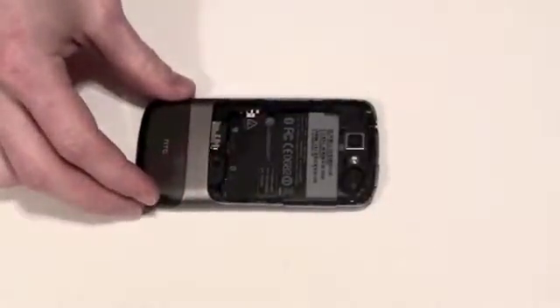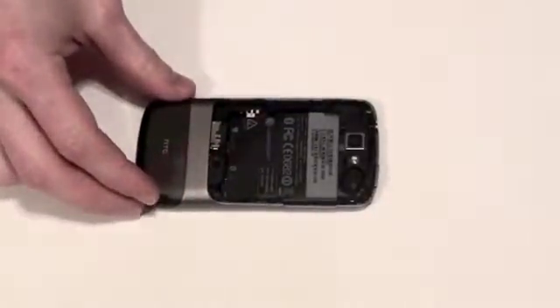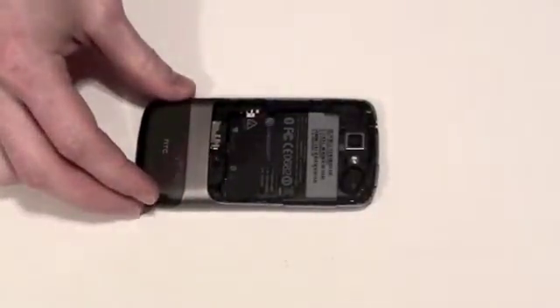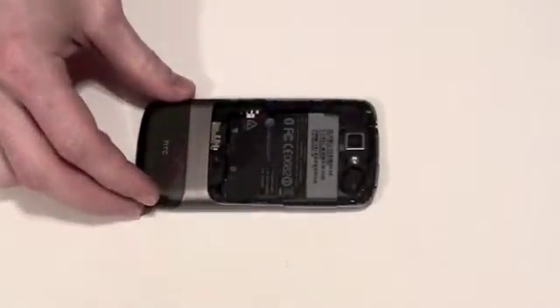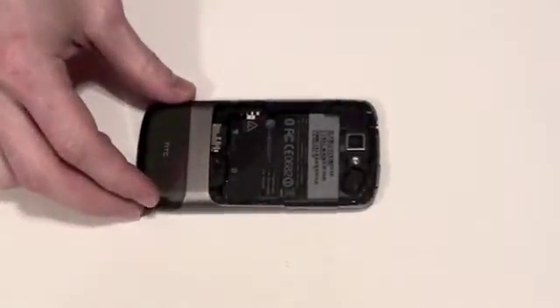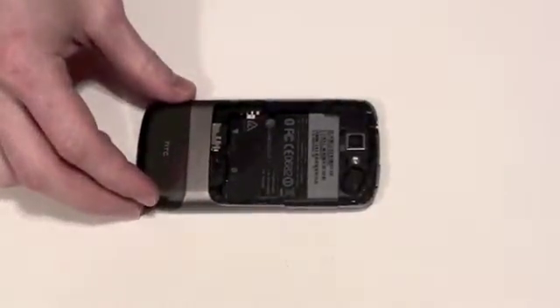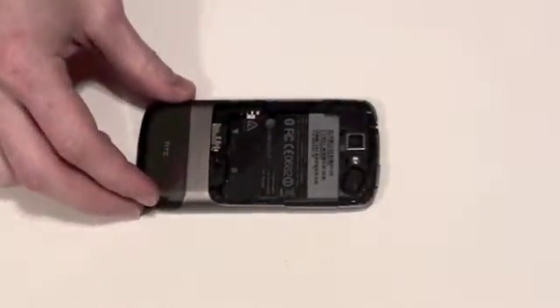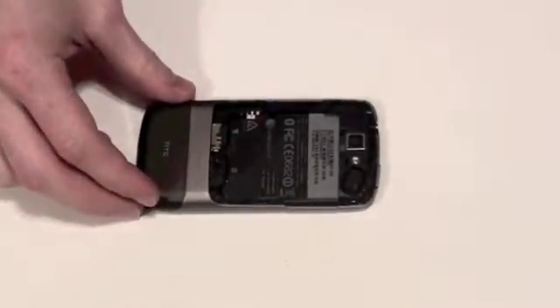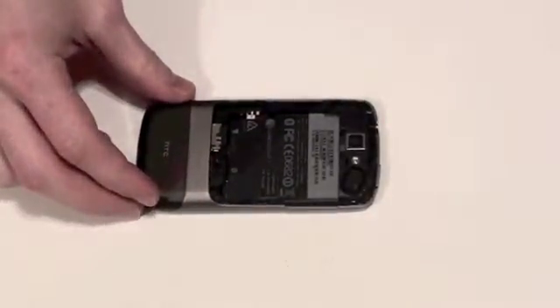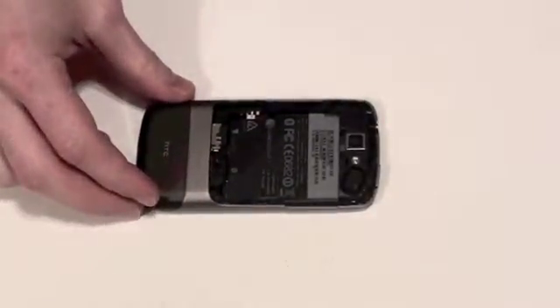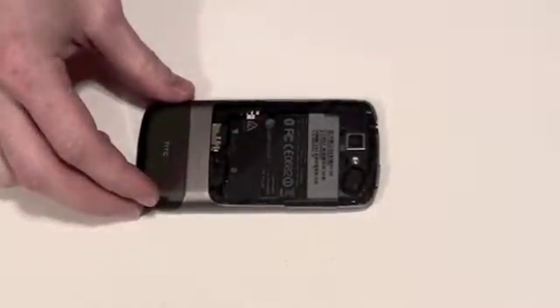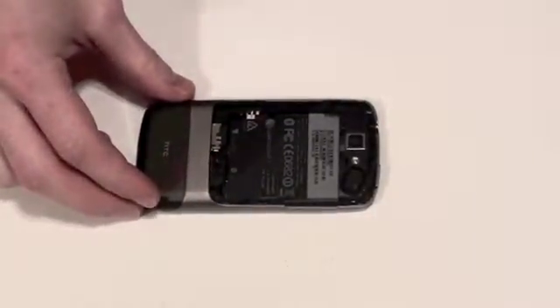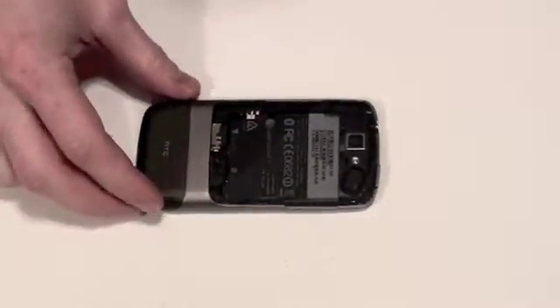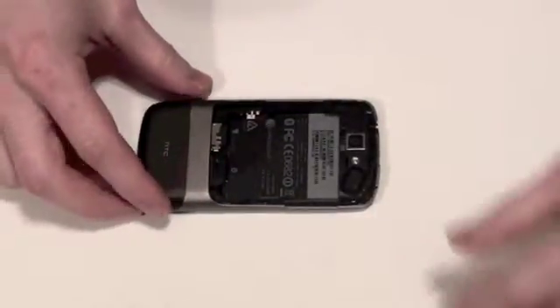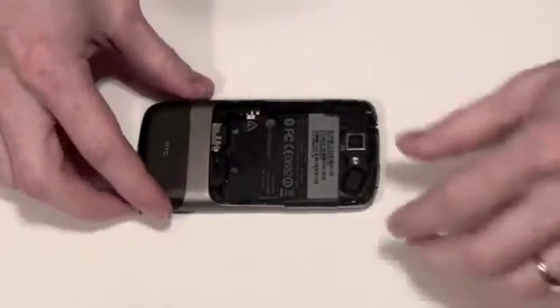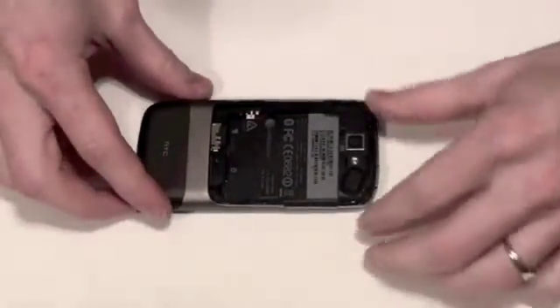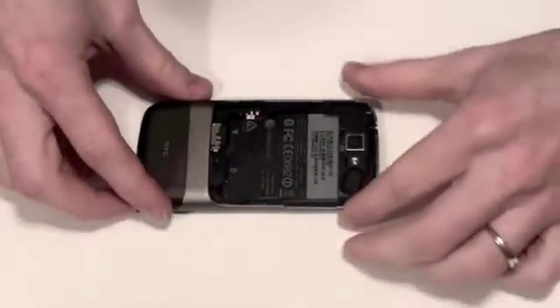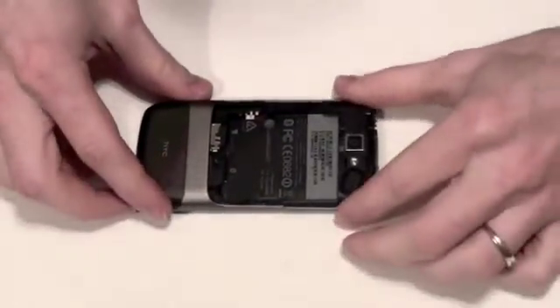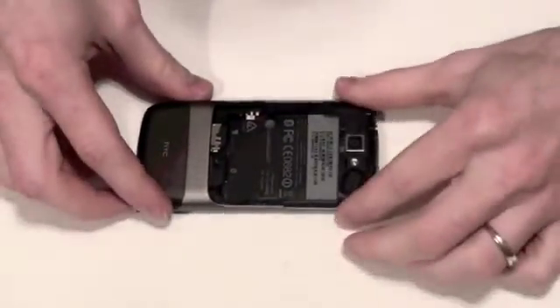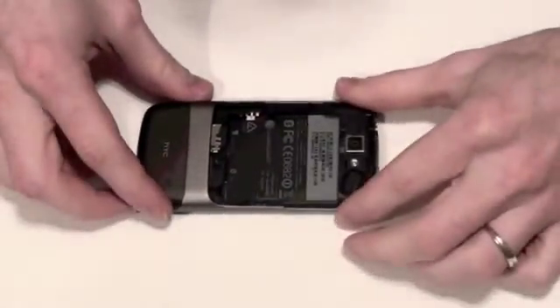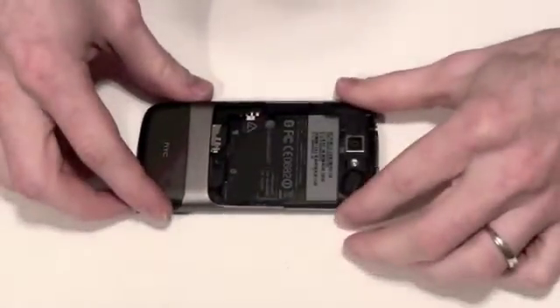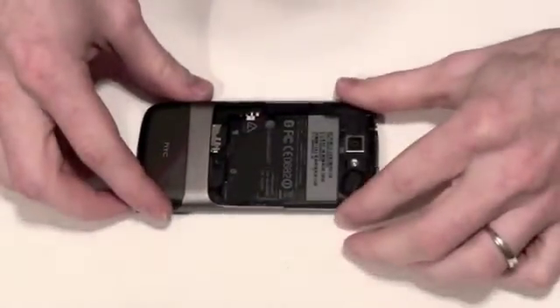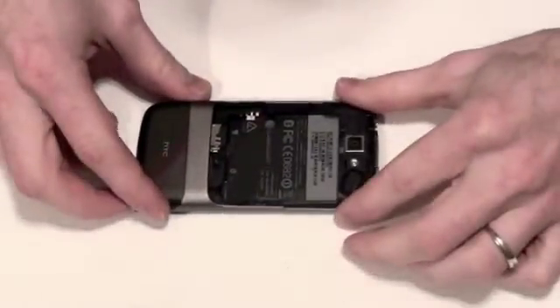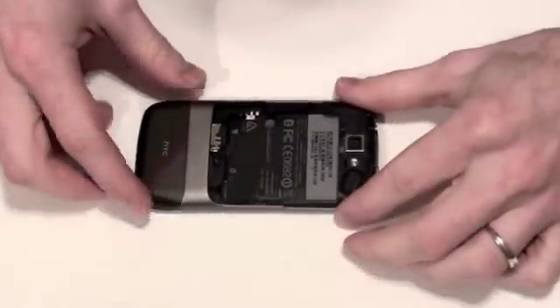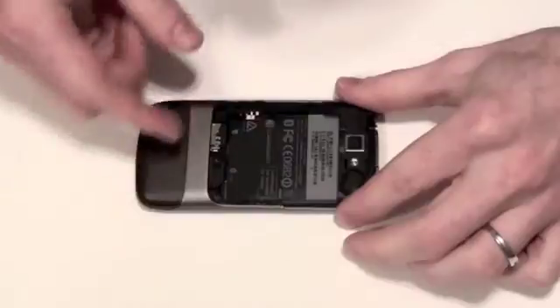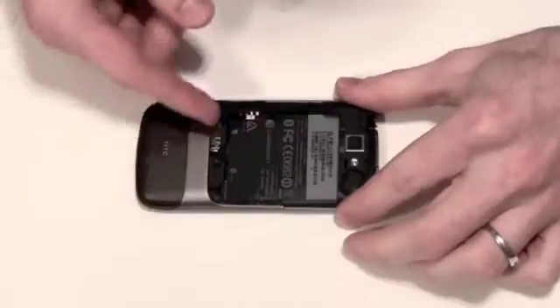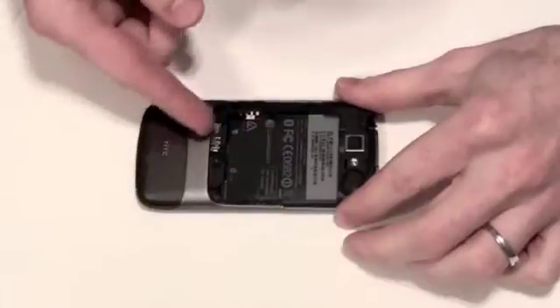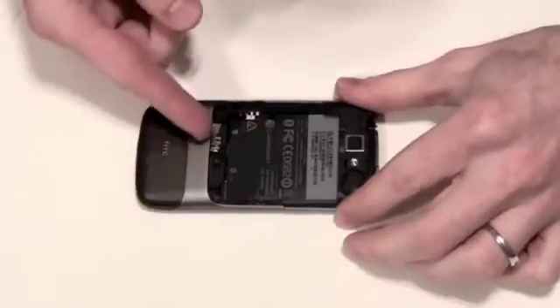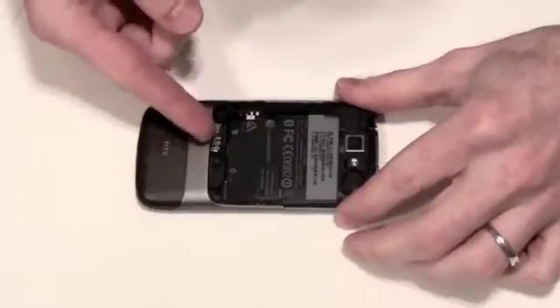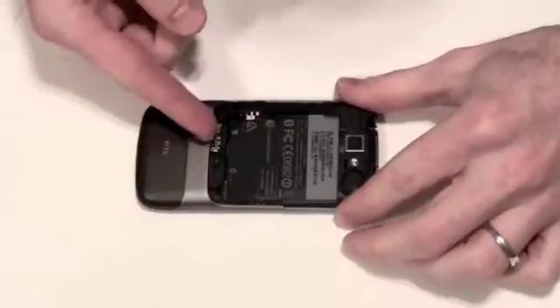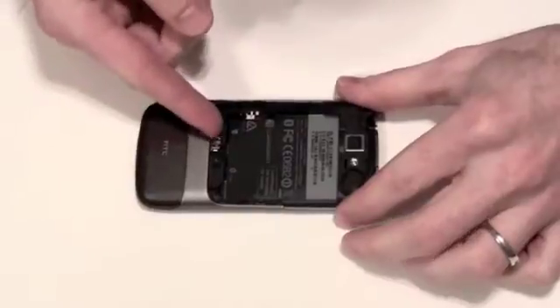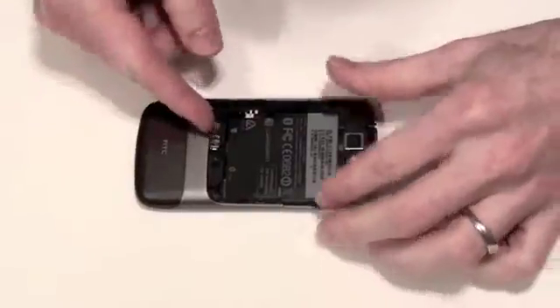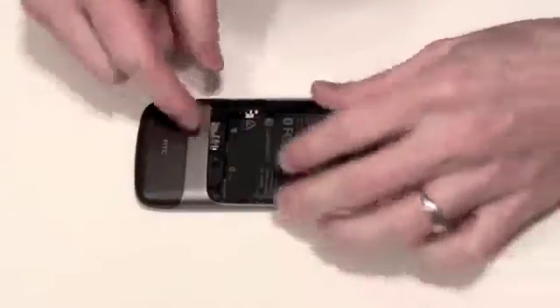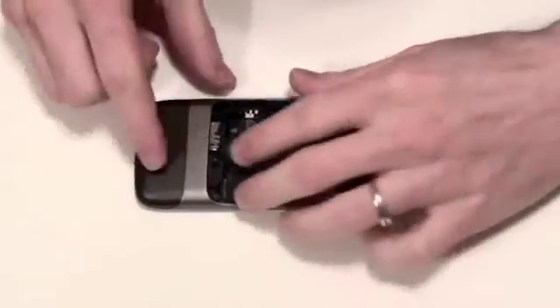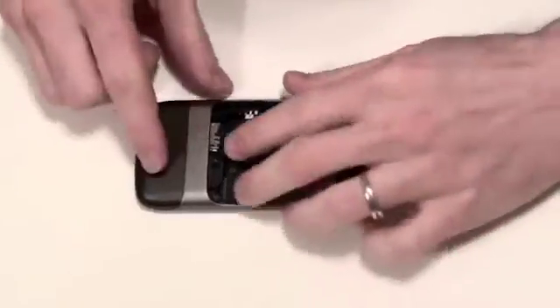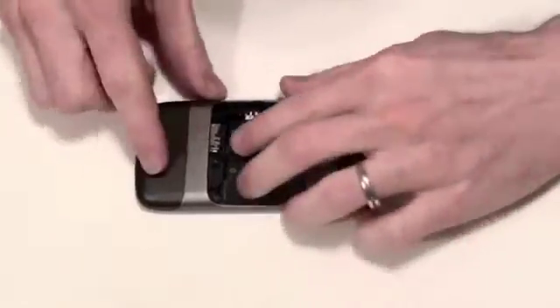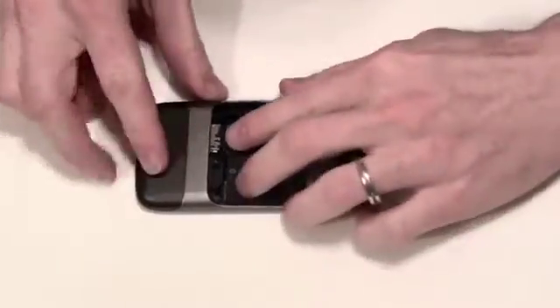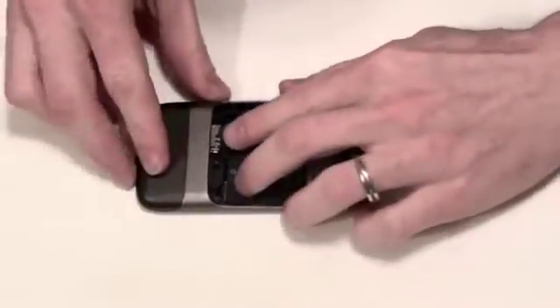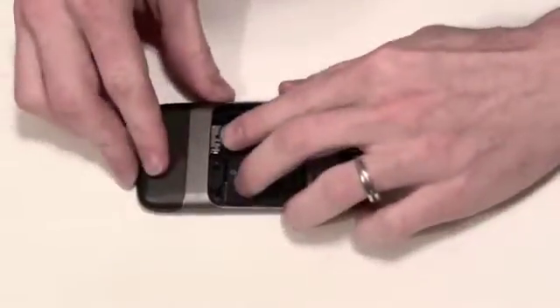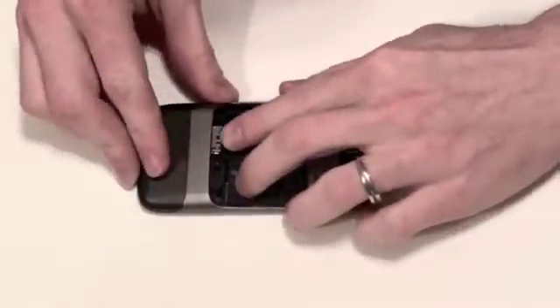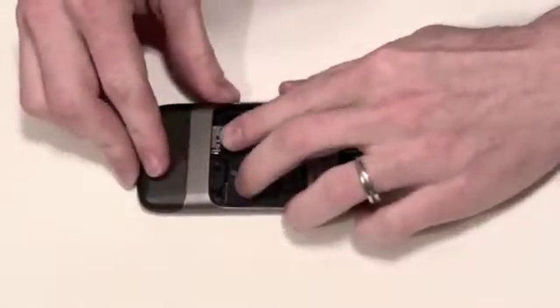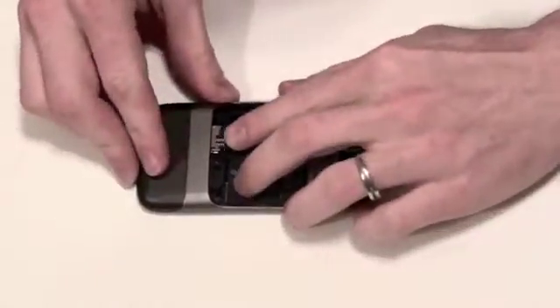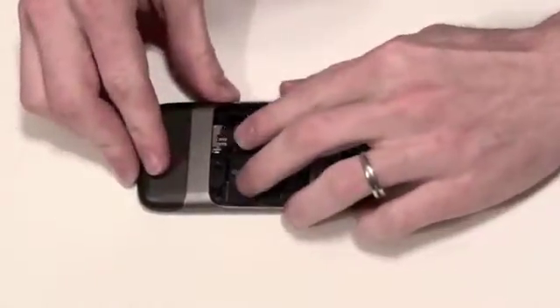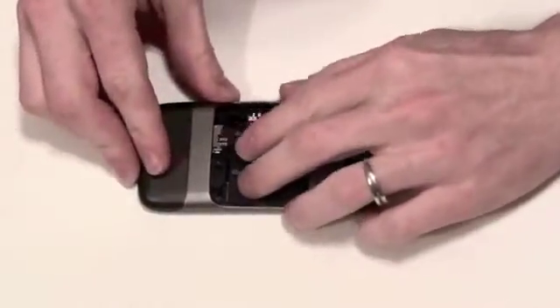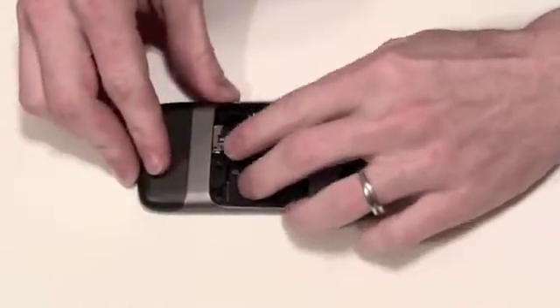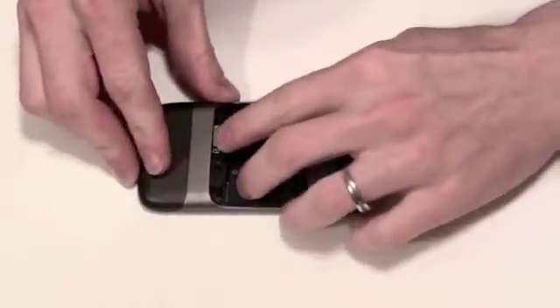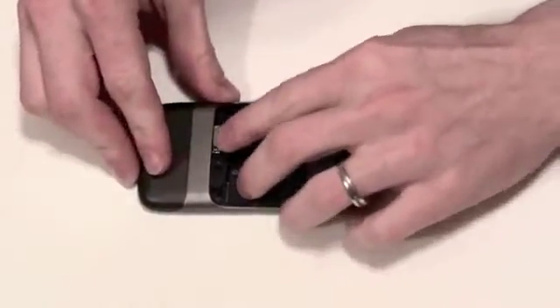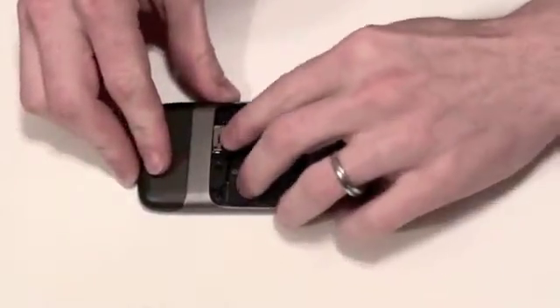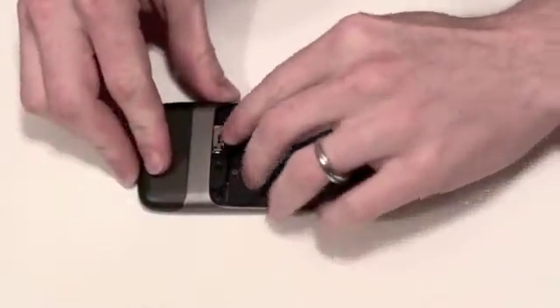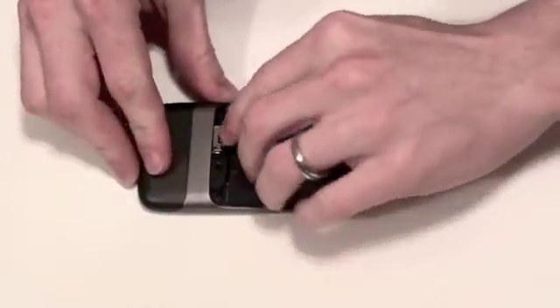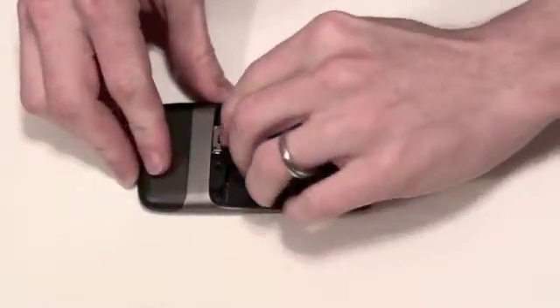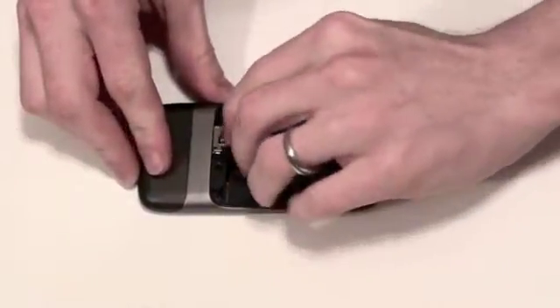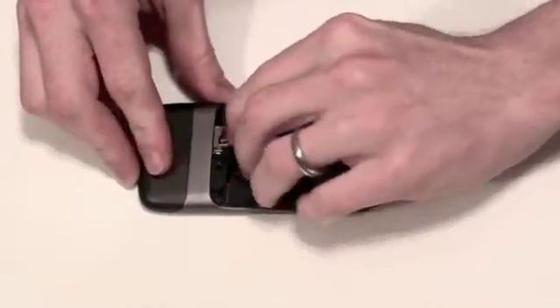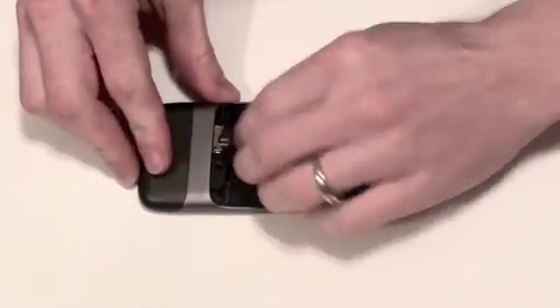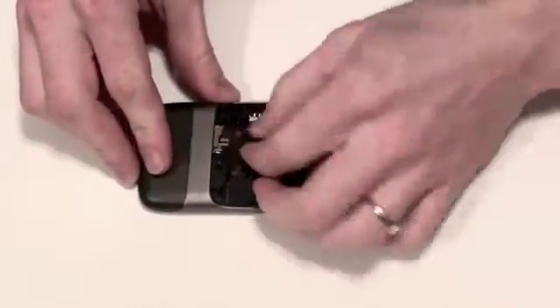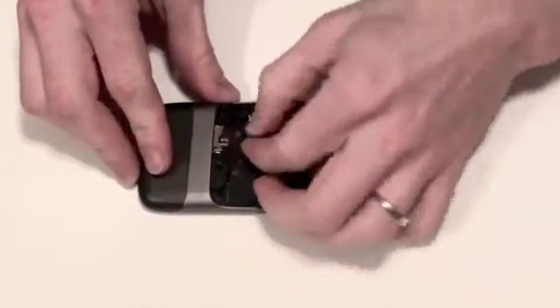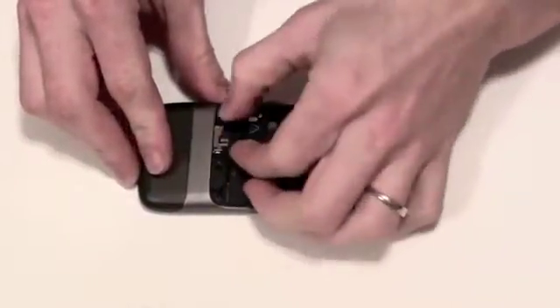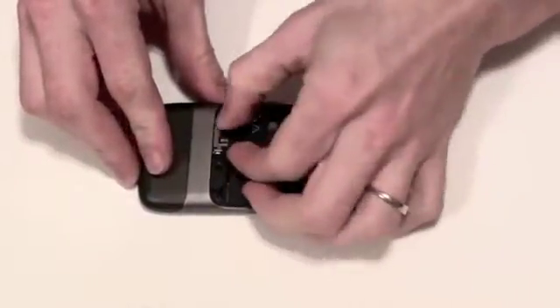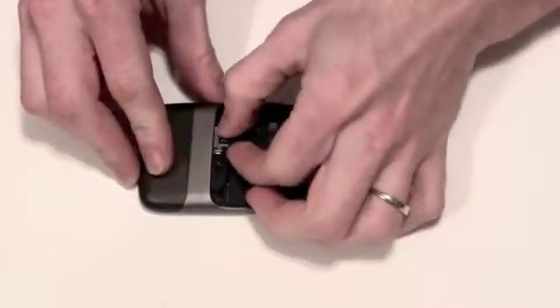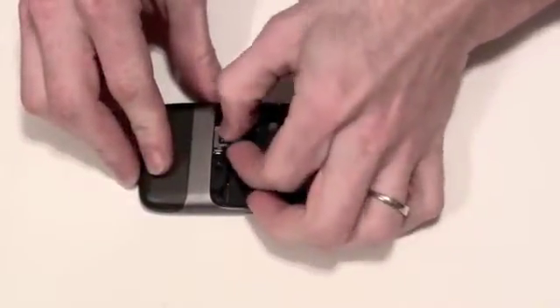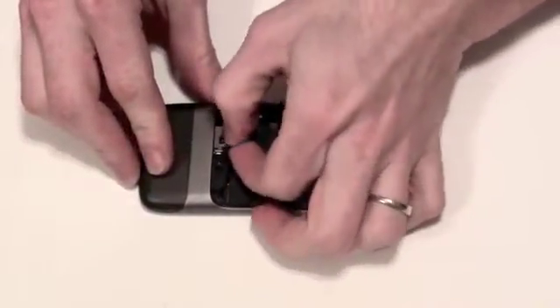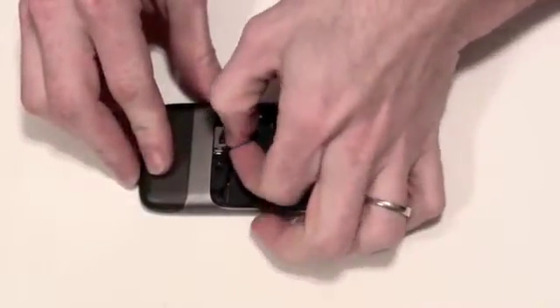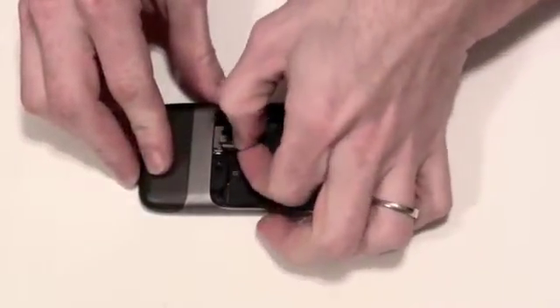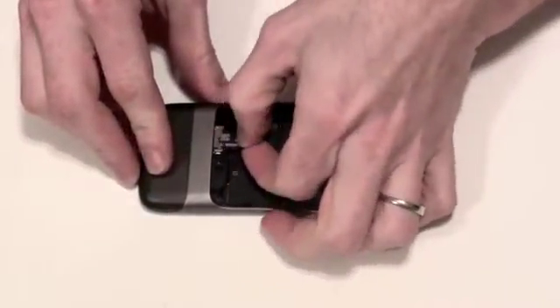Once the battery is removed, you can then take out the micro SD card. To take it out, just press it in to eject it.